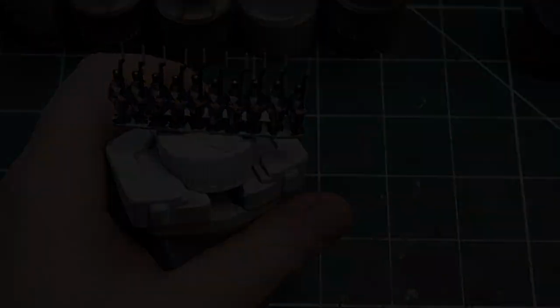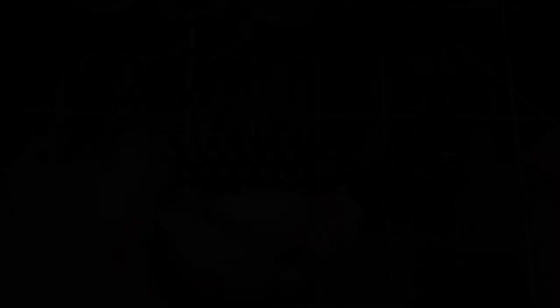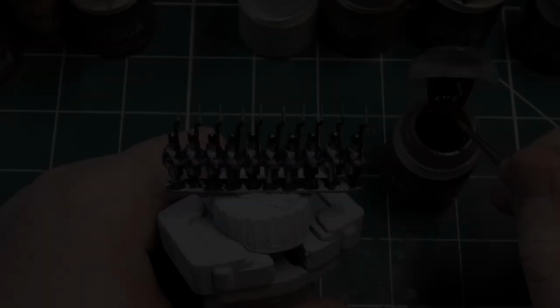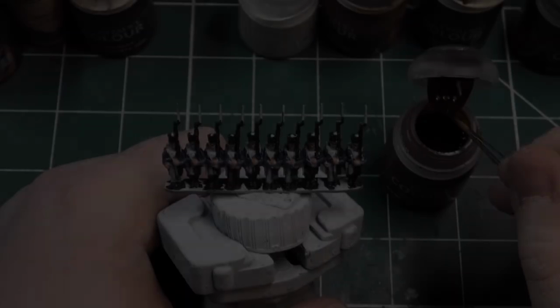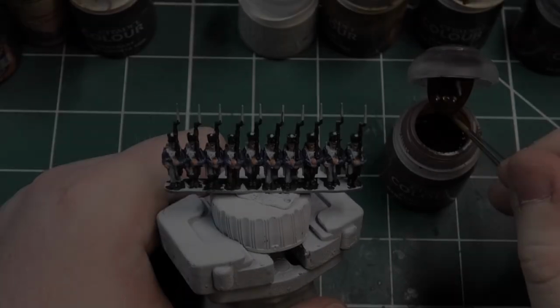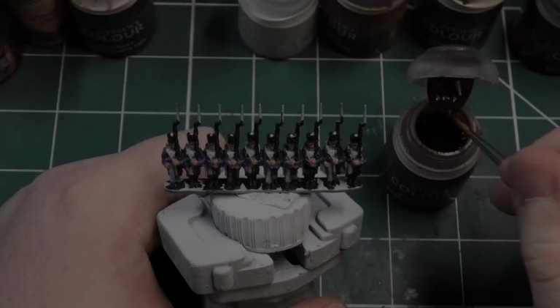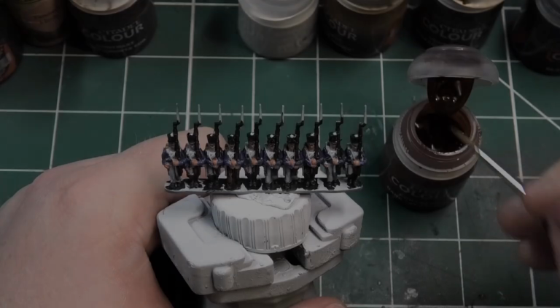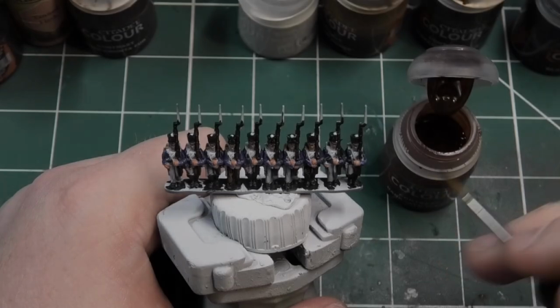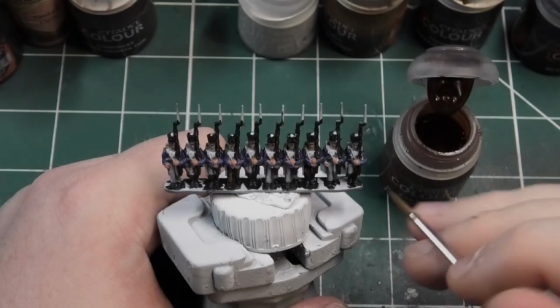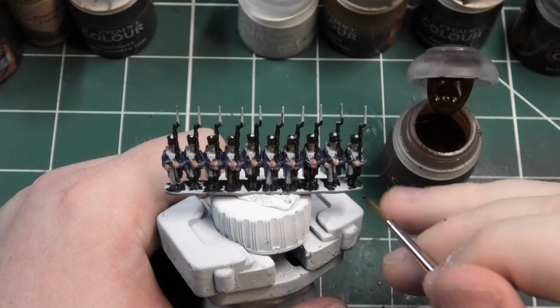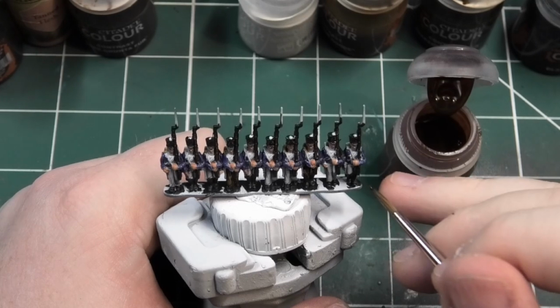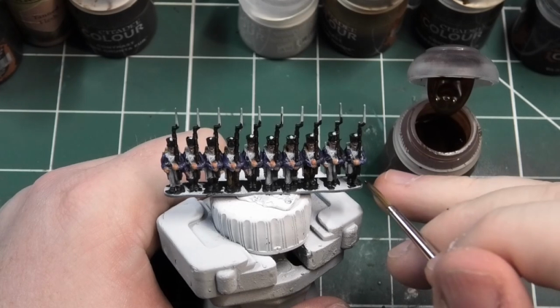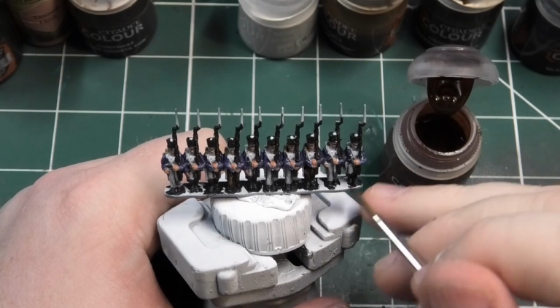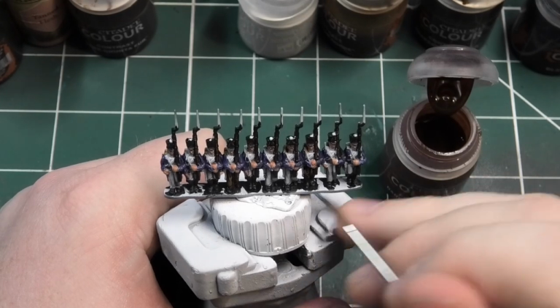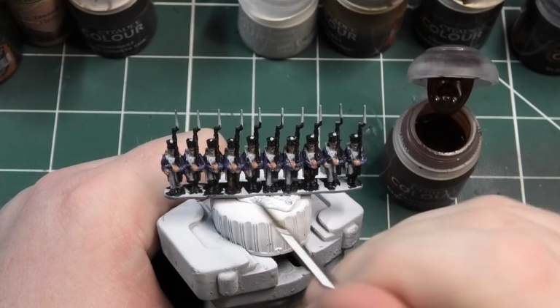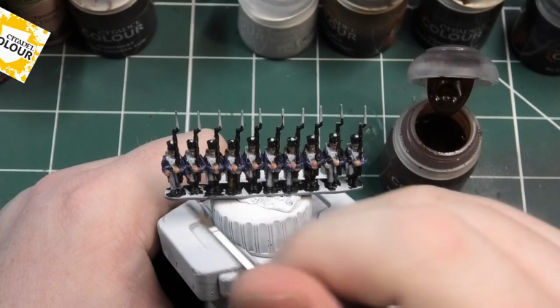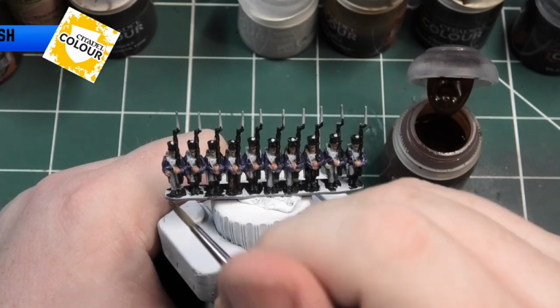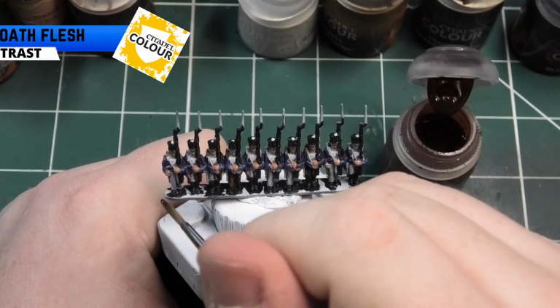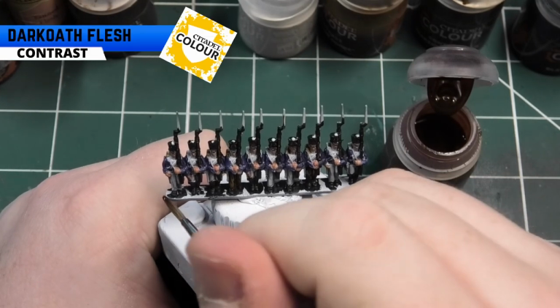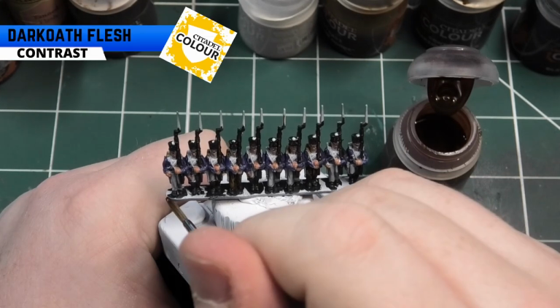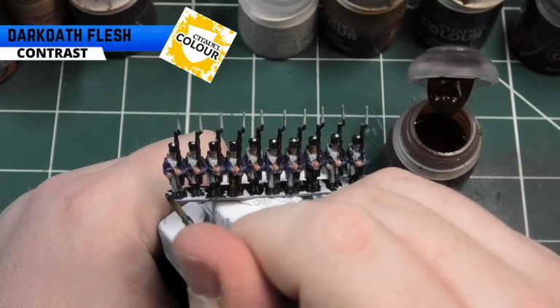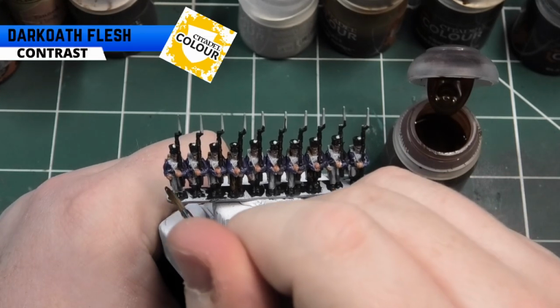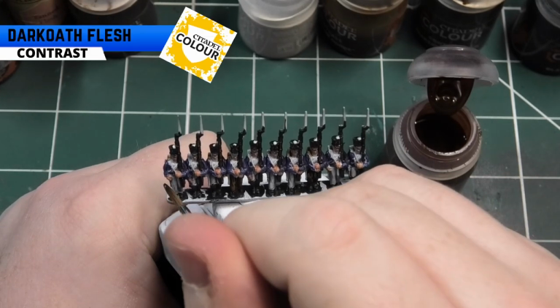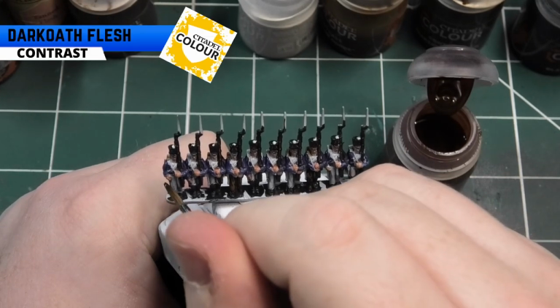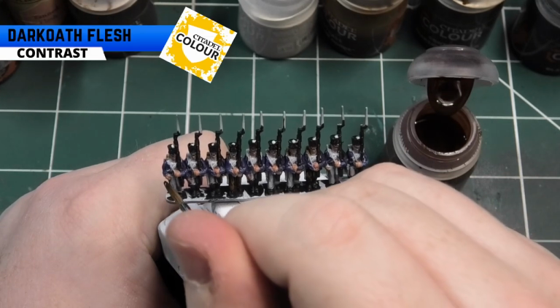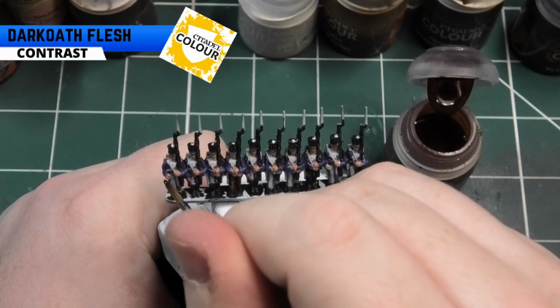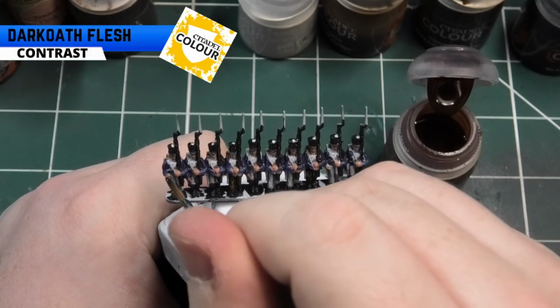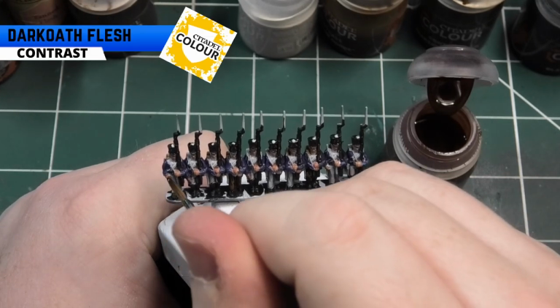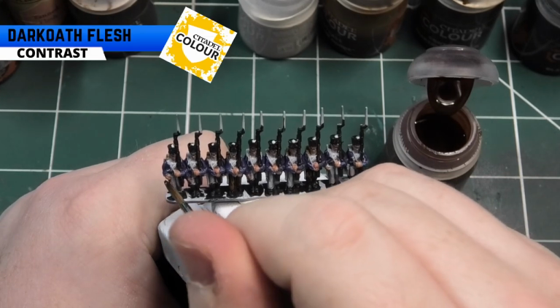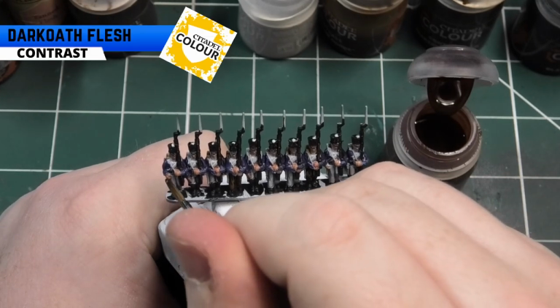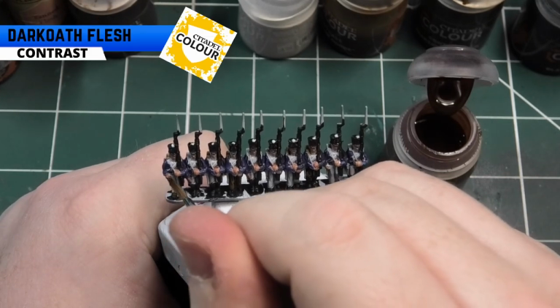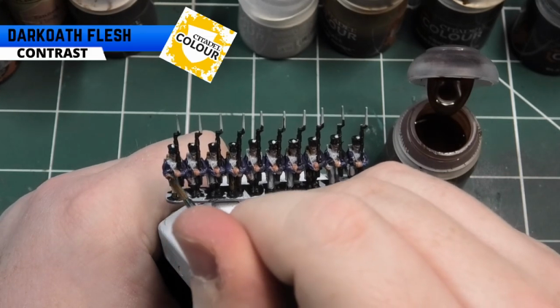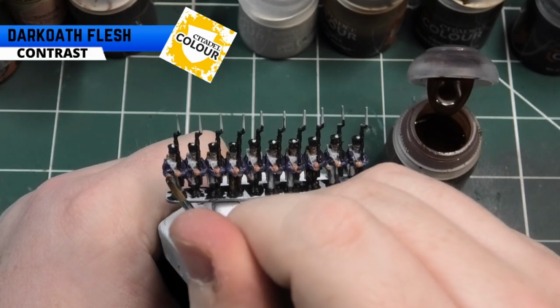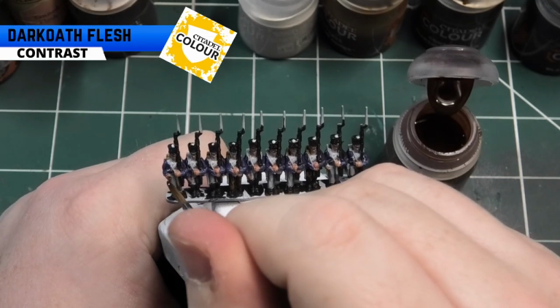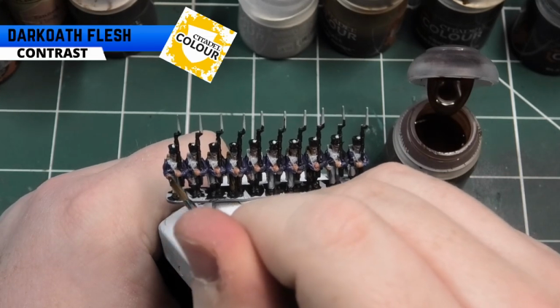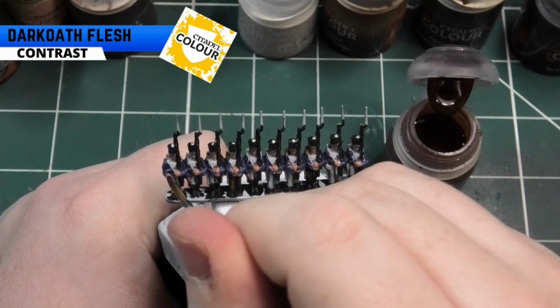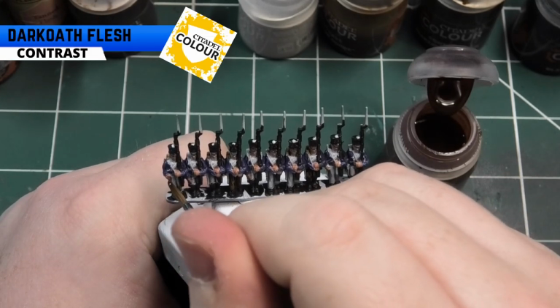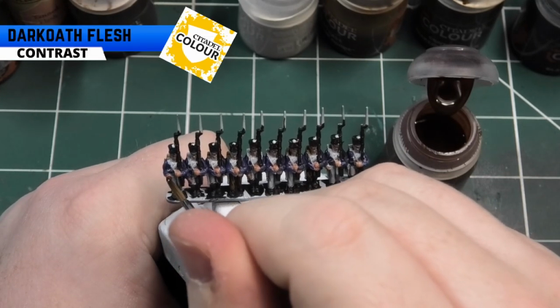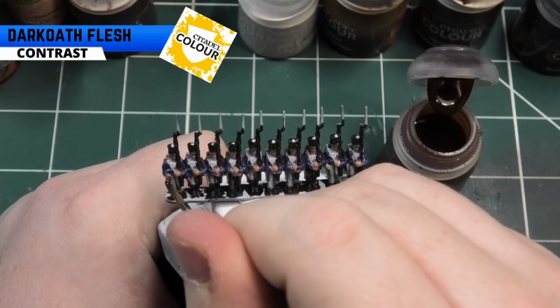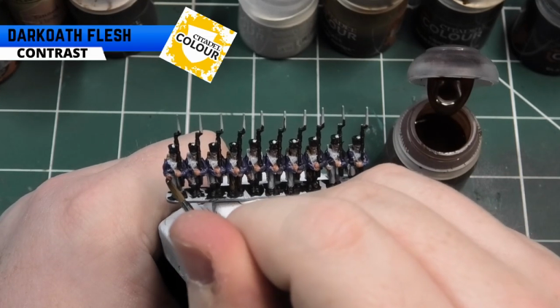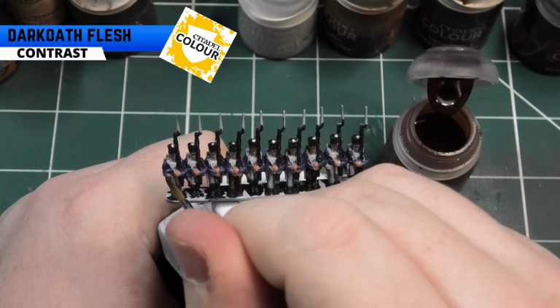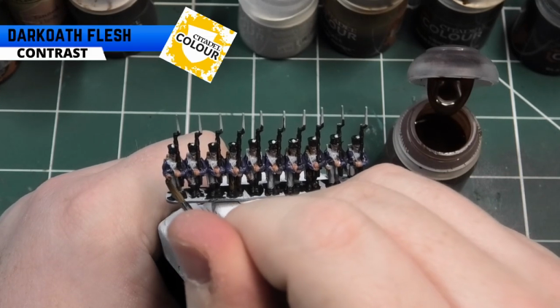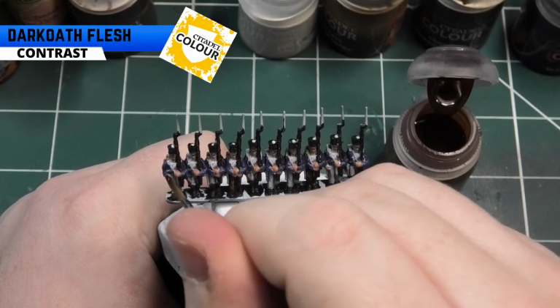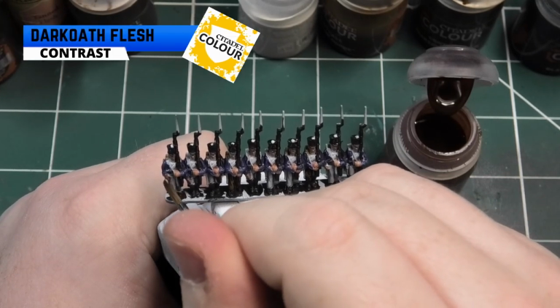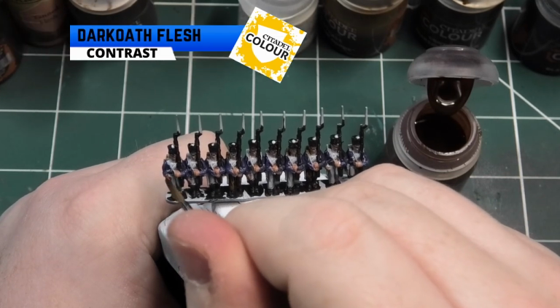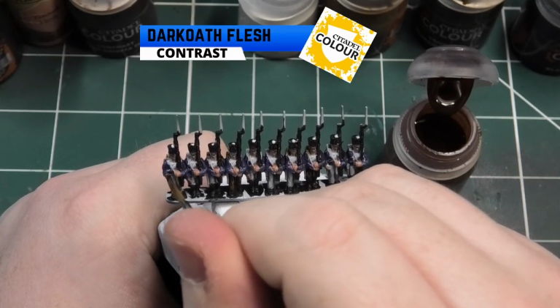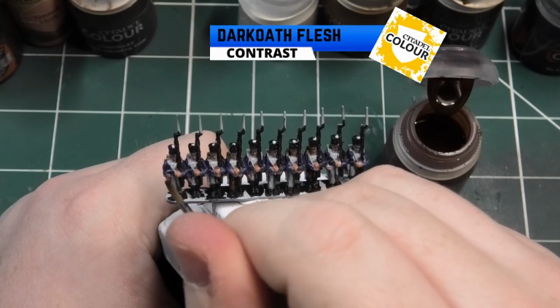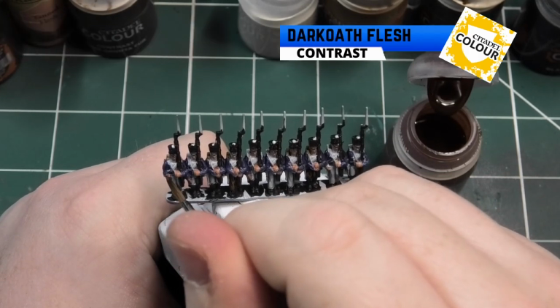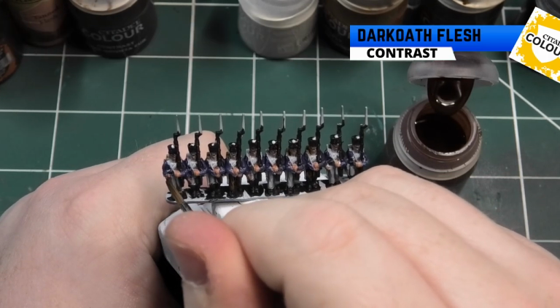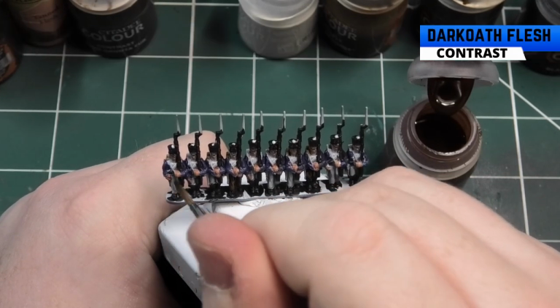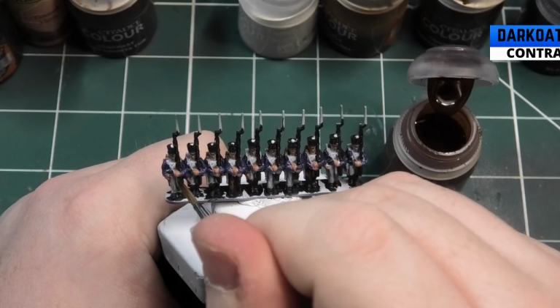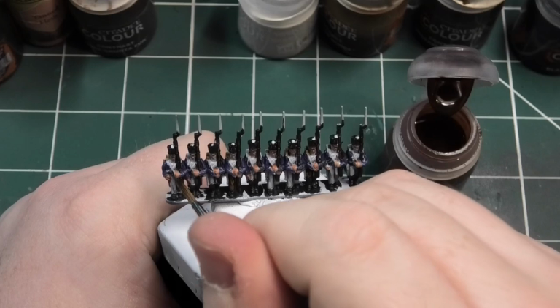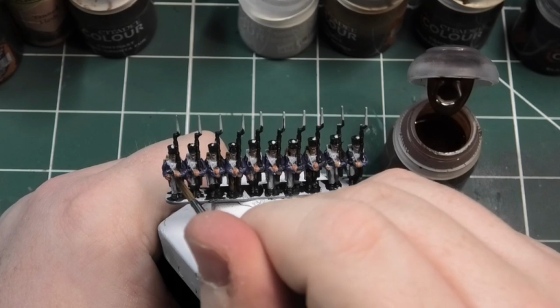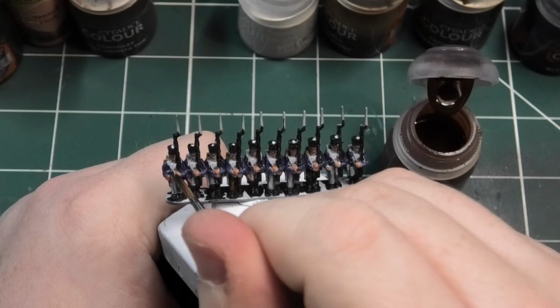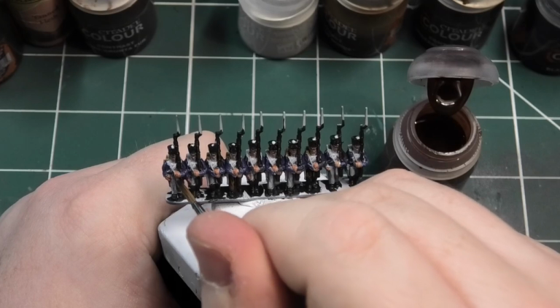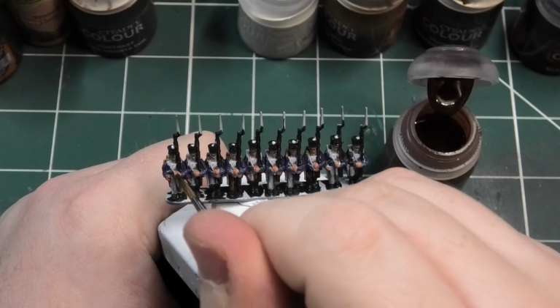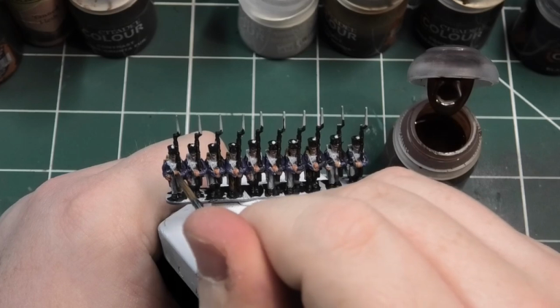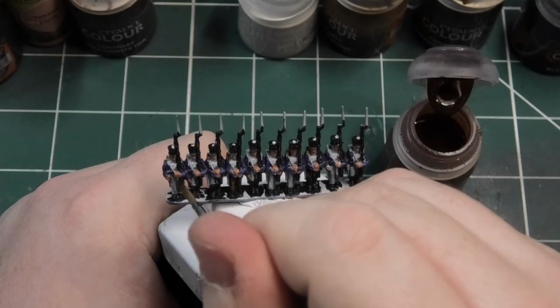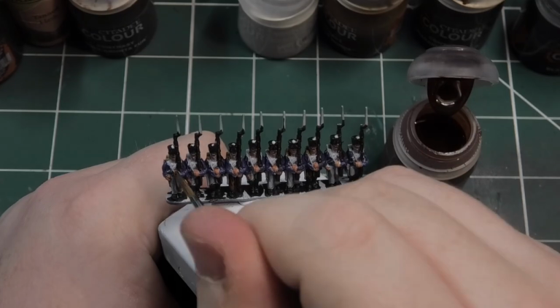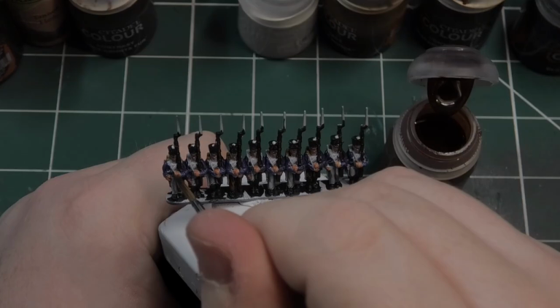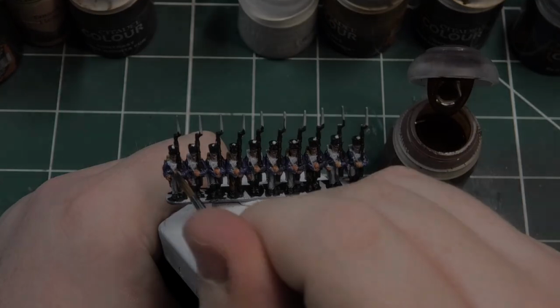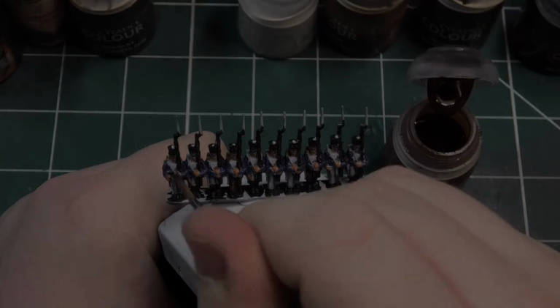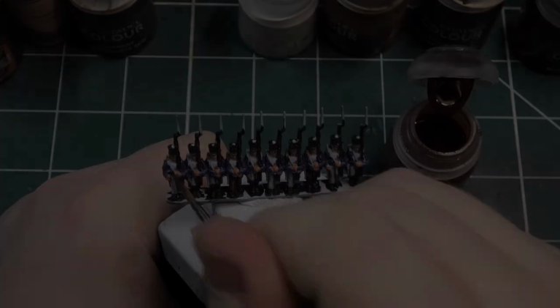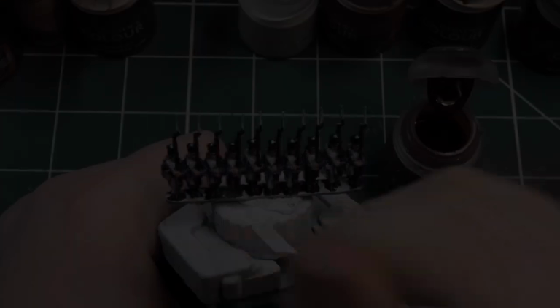The next colour I'm going to be using is Darko Flesh, and it's going to be used like a glaze slash wash. This is going to go over all the flesh parts of the miniature.